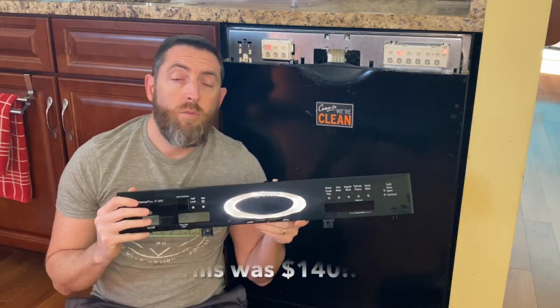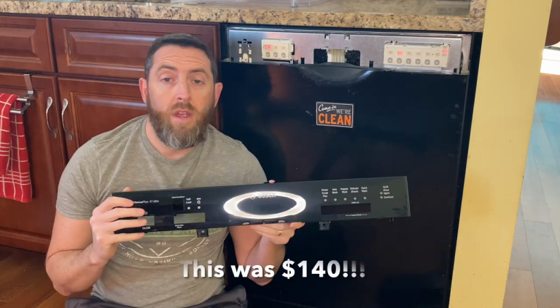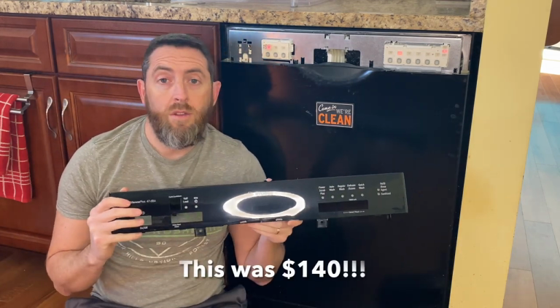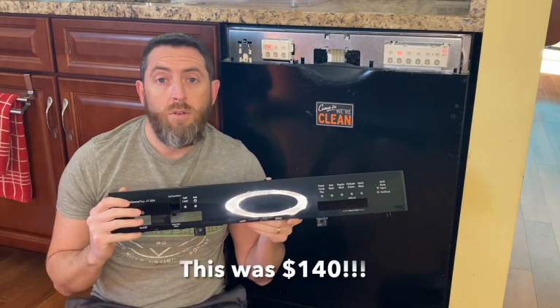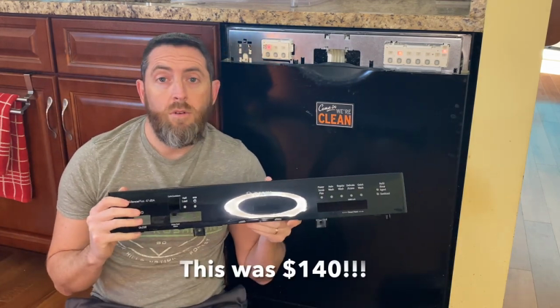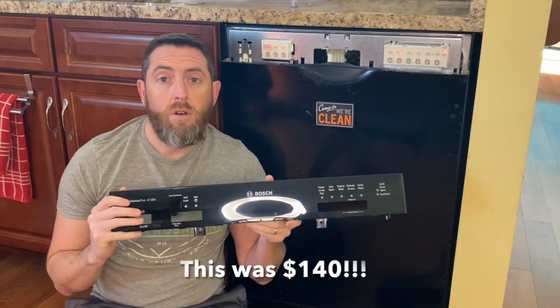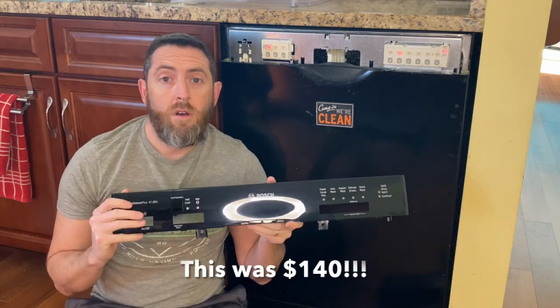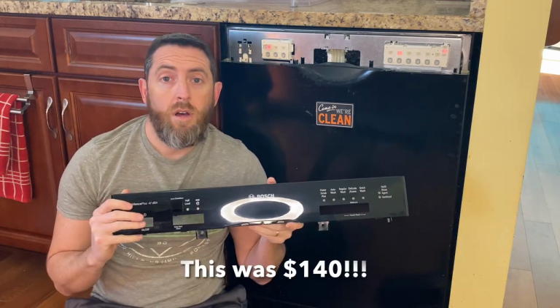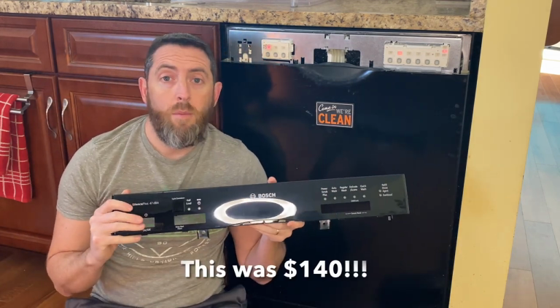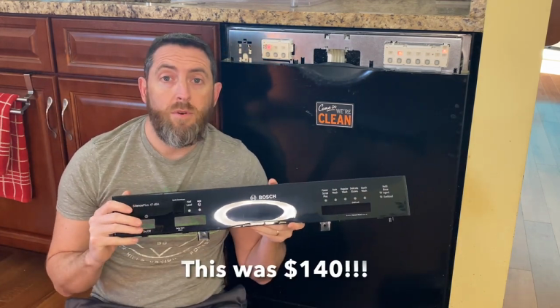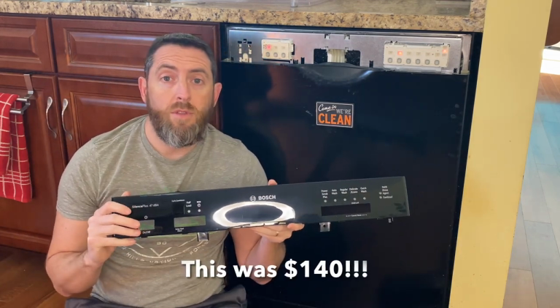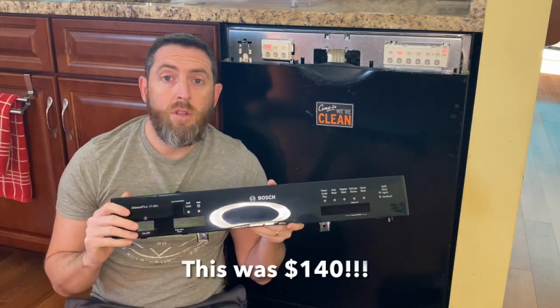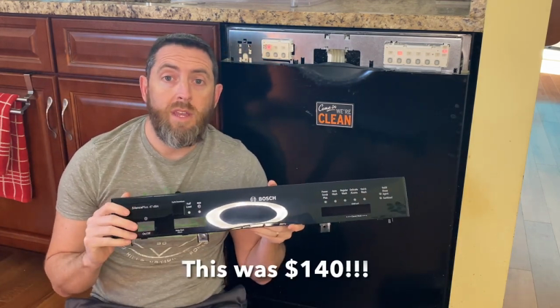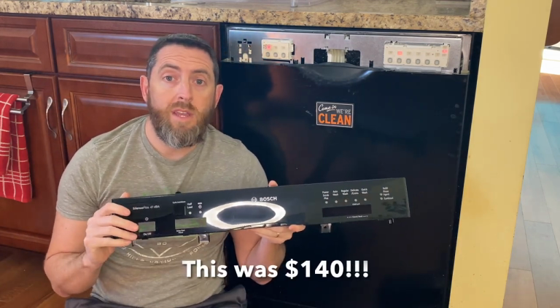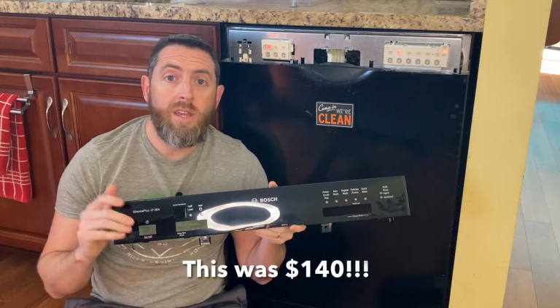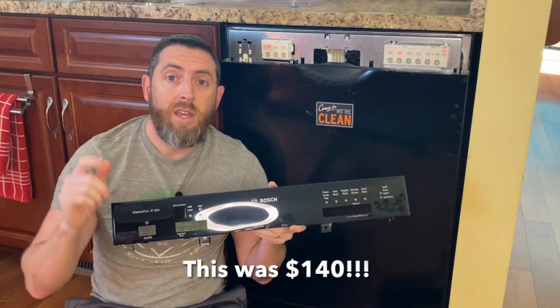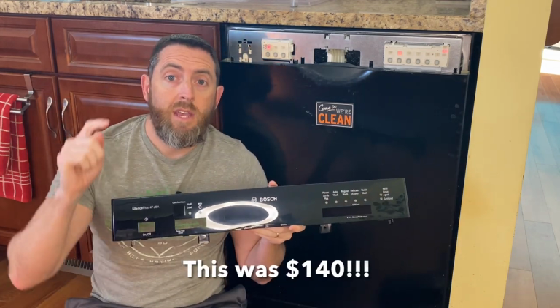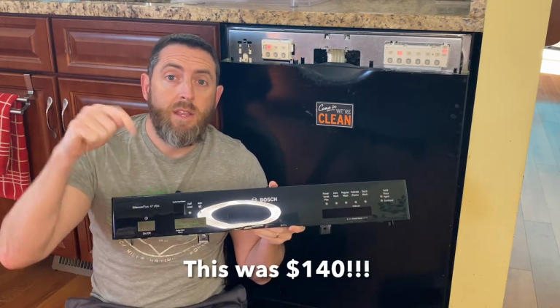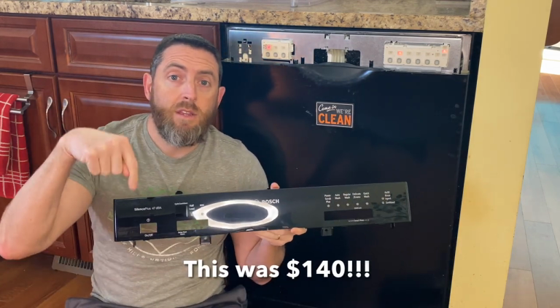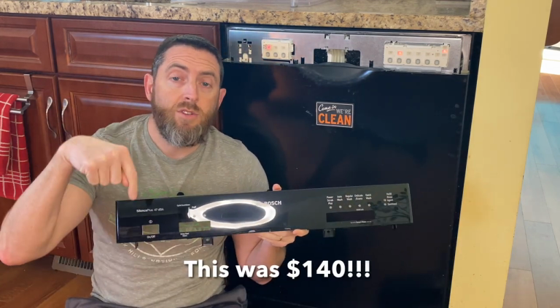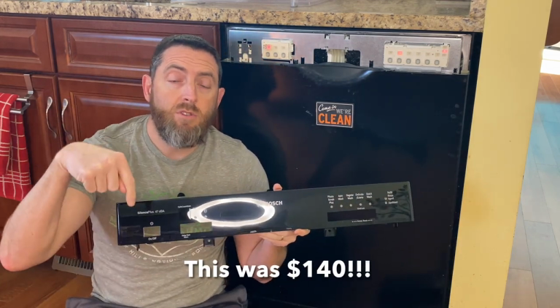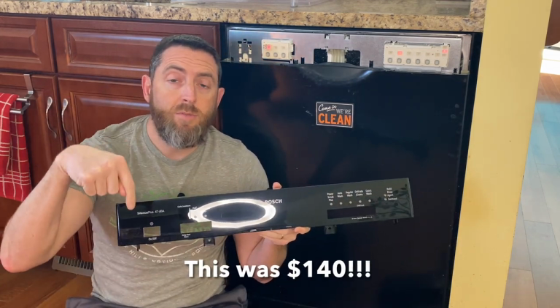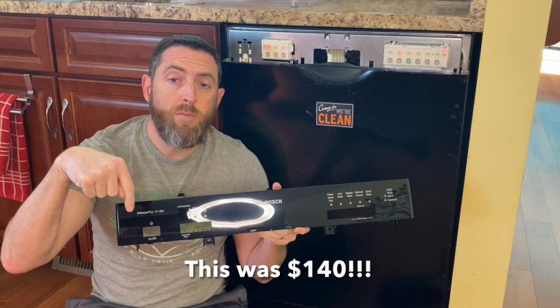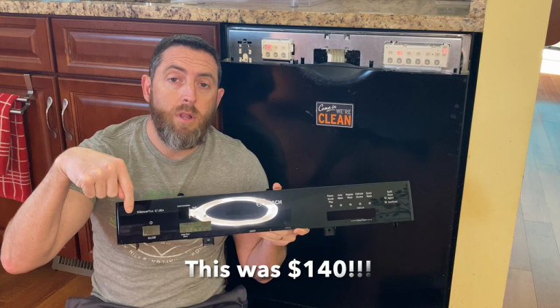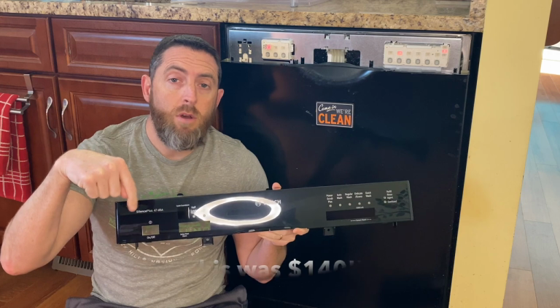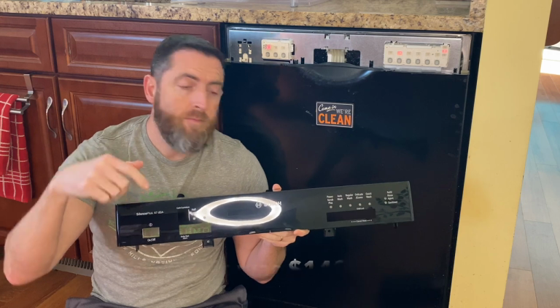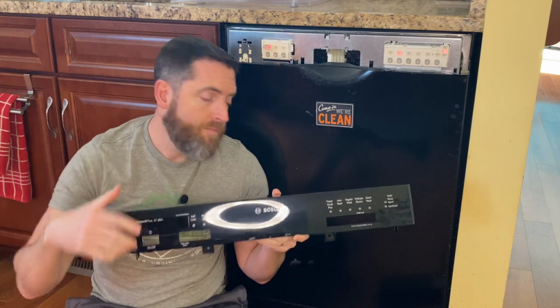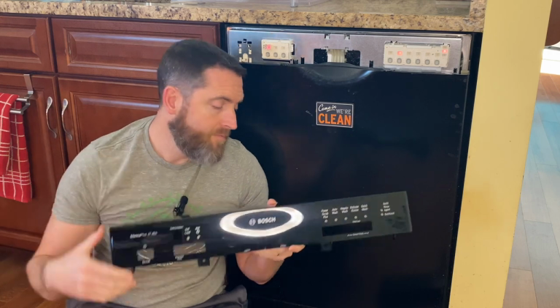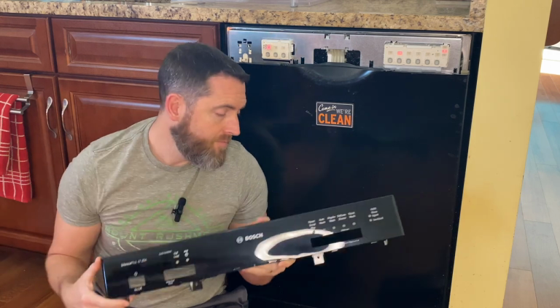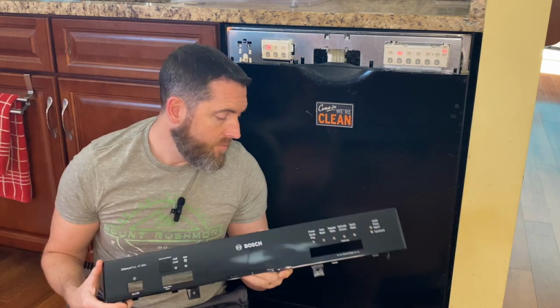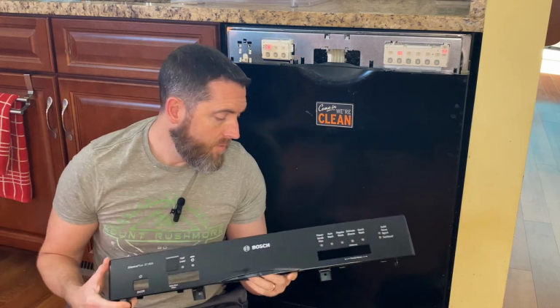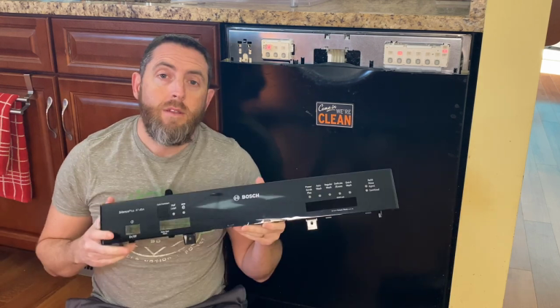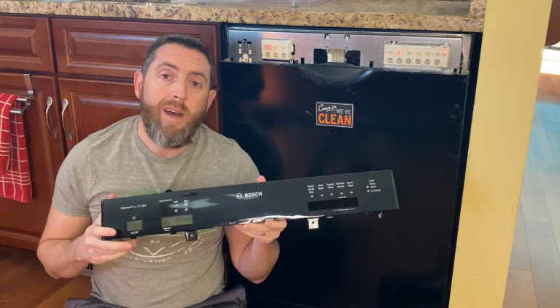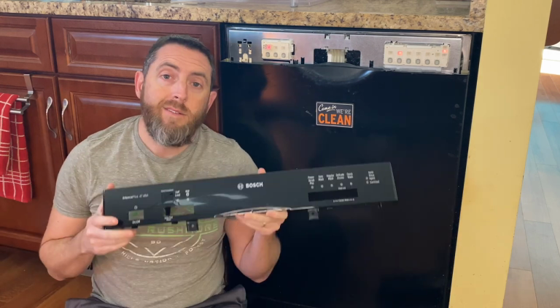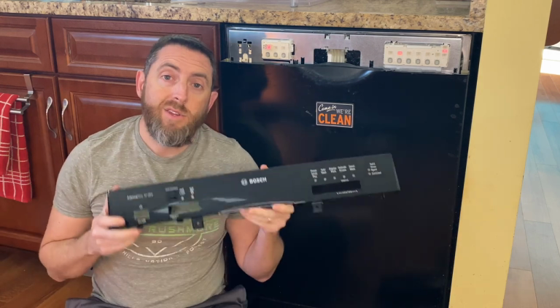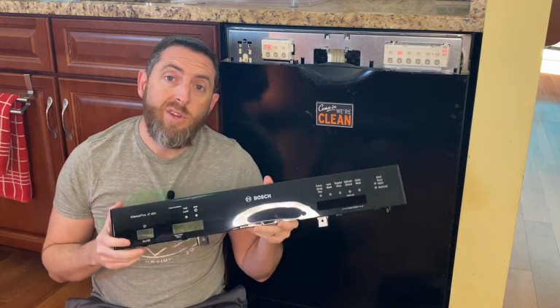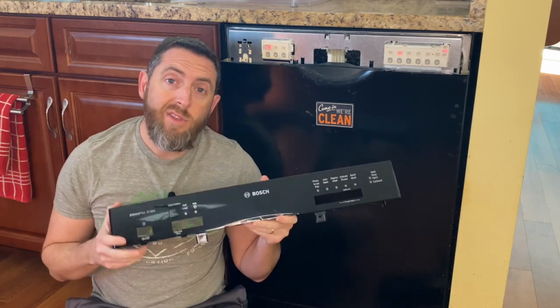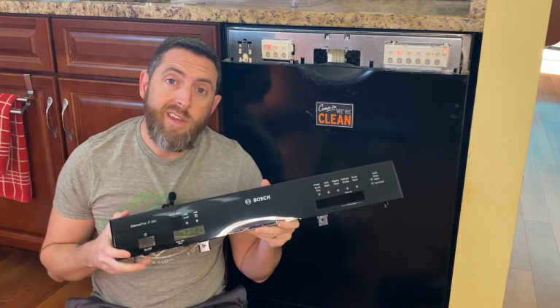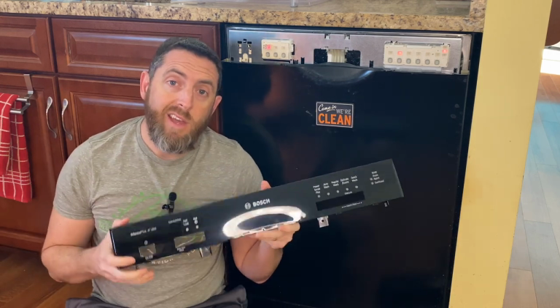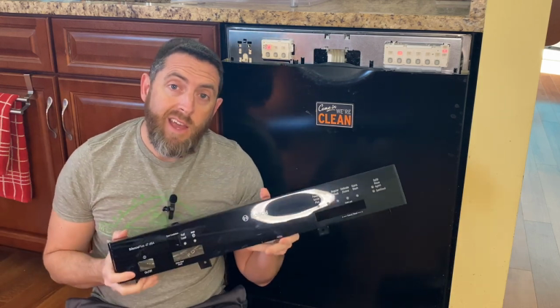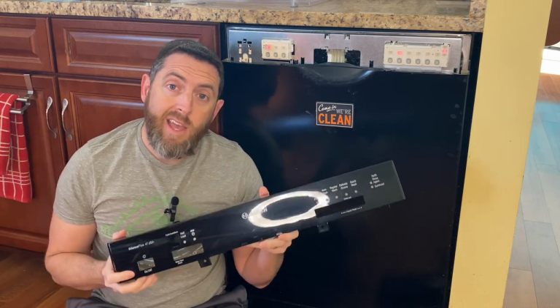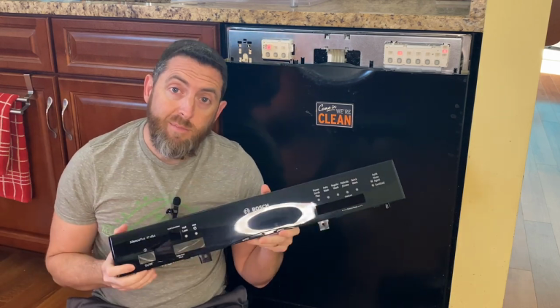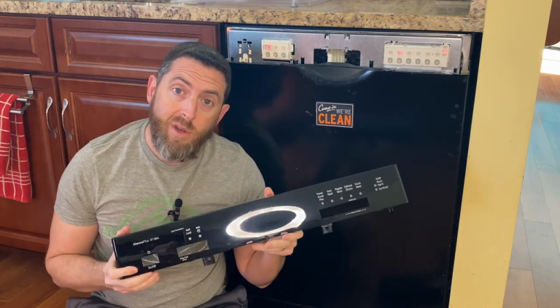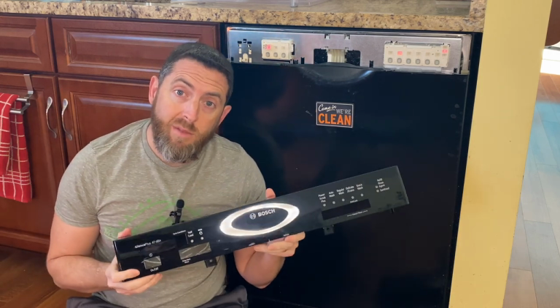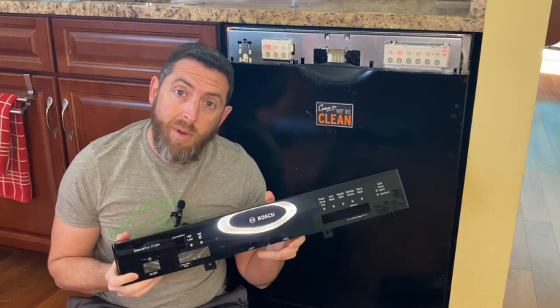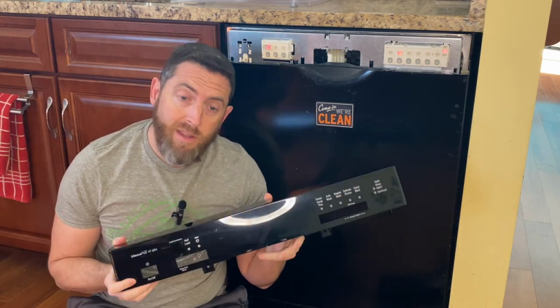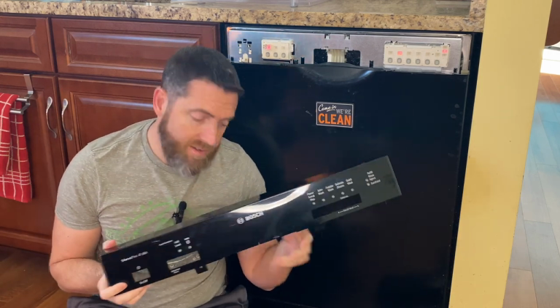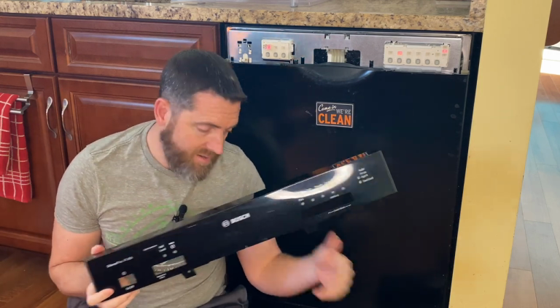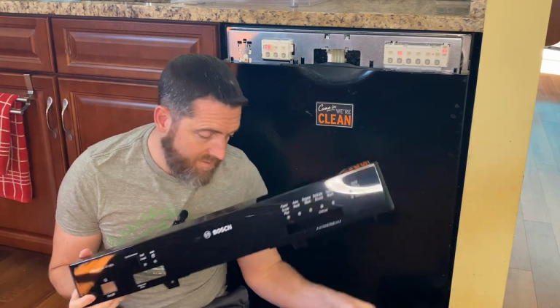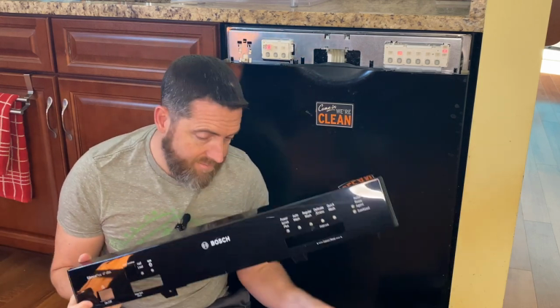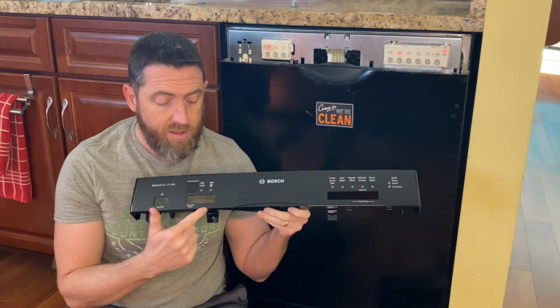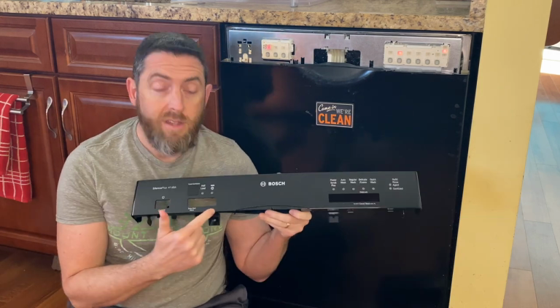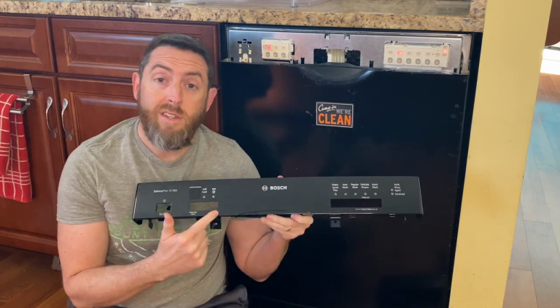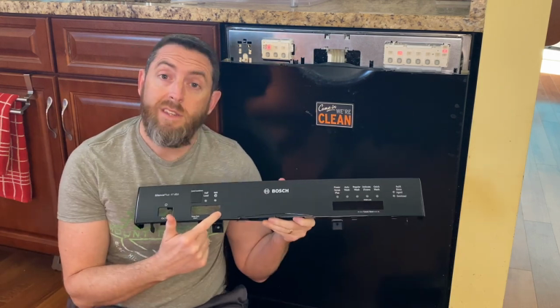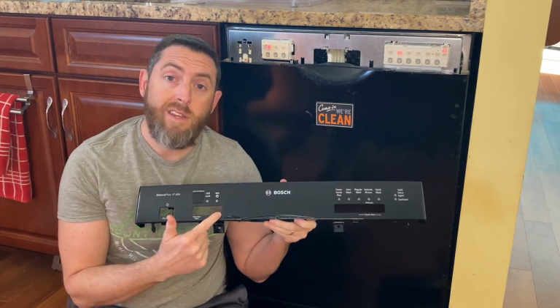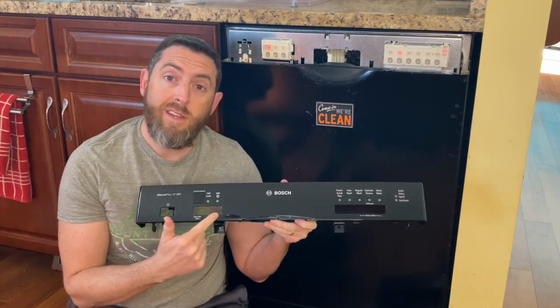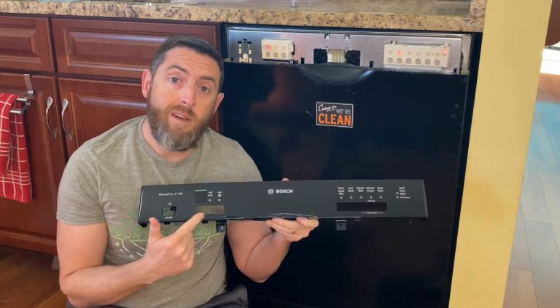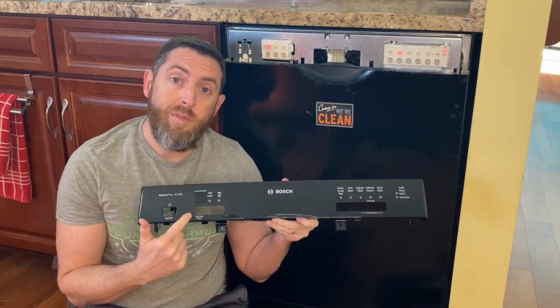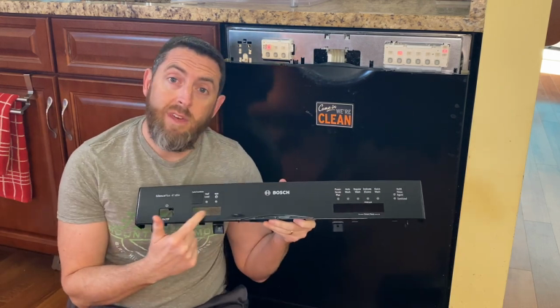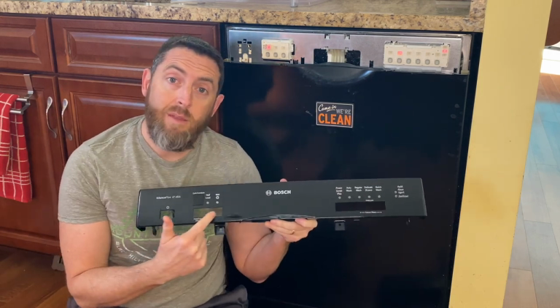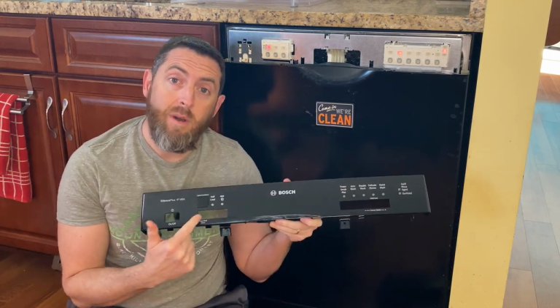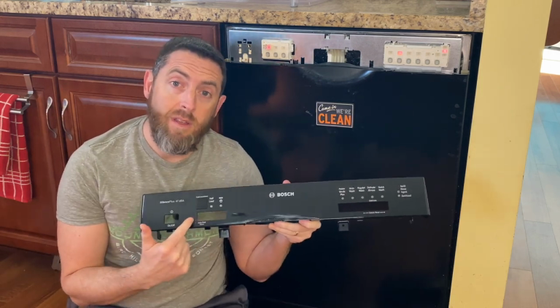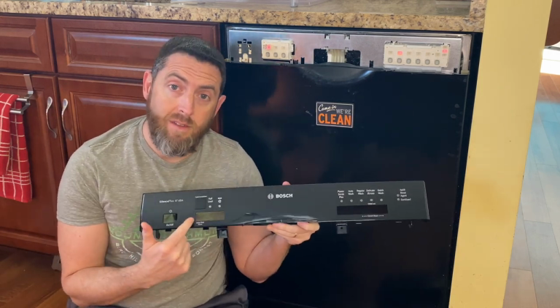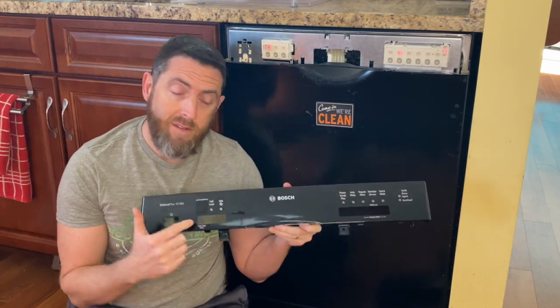Brand new - I'll put the link in the description below. It's a good thing I kept all the buttons because this replacement did not come with any buttons.